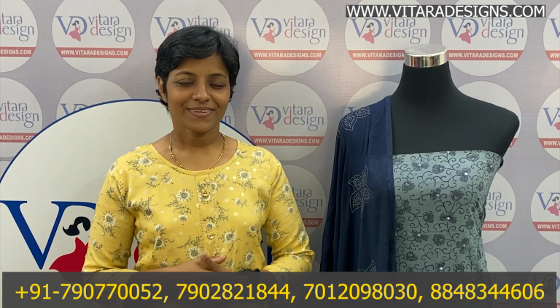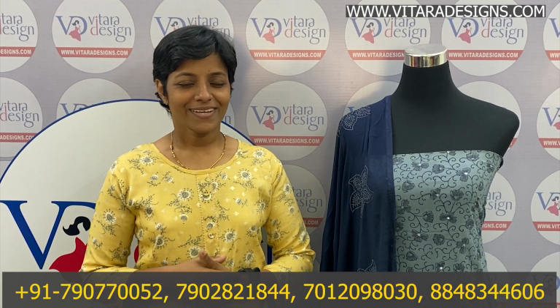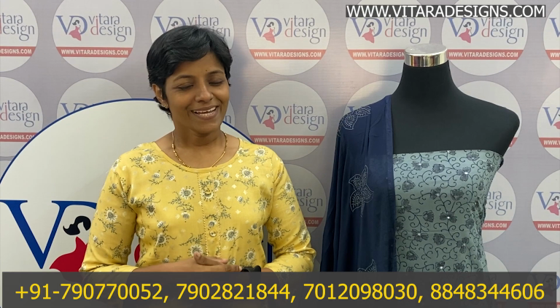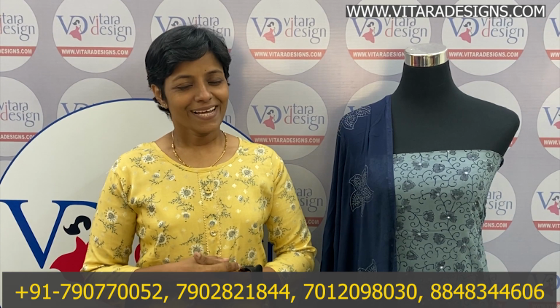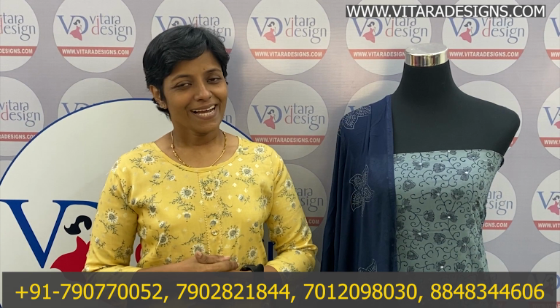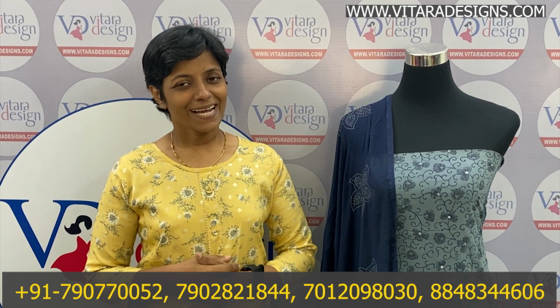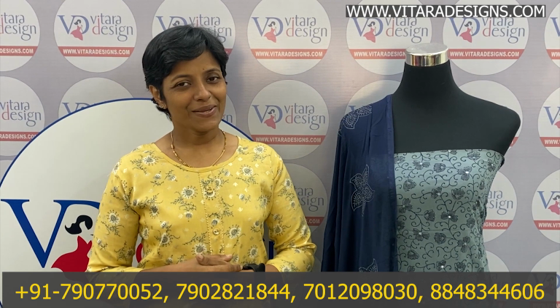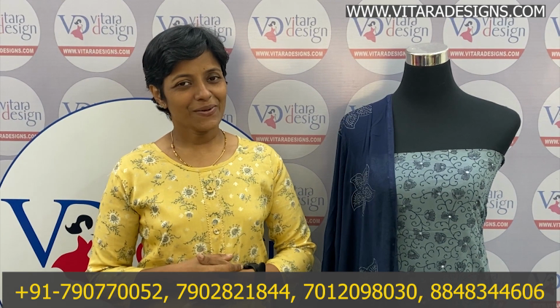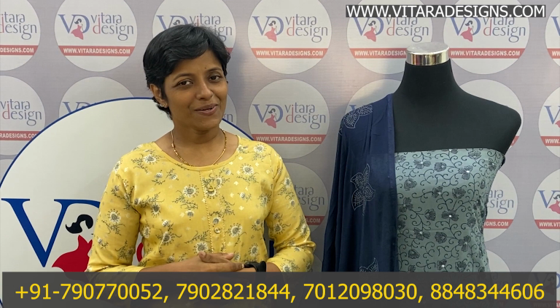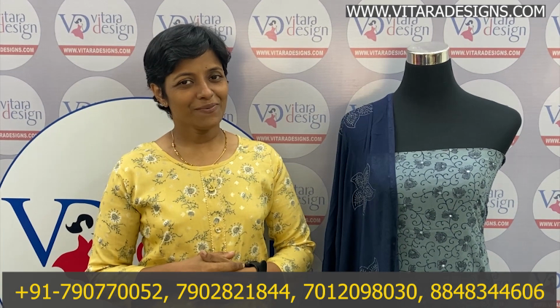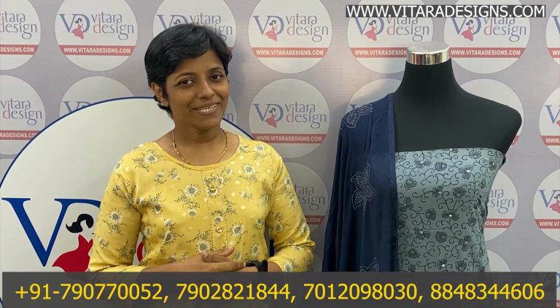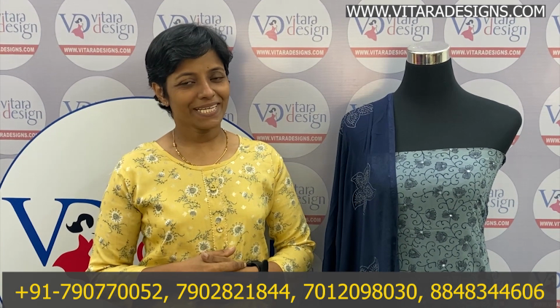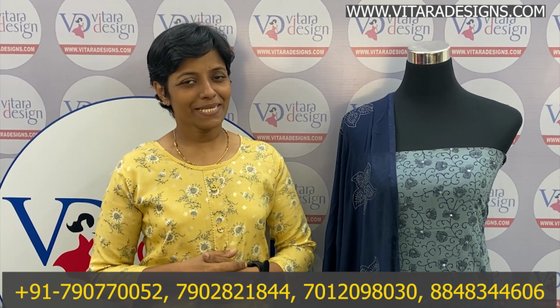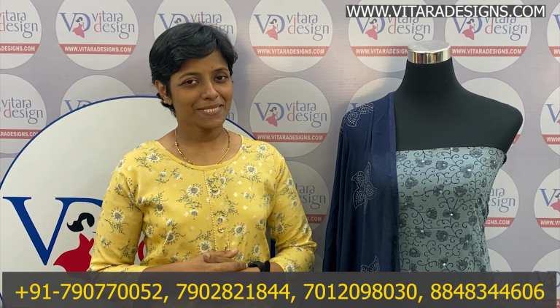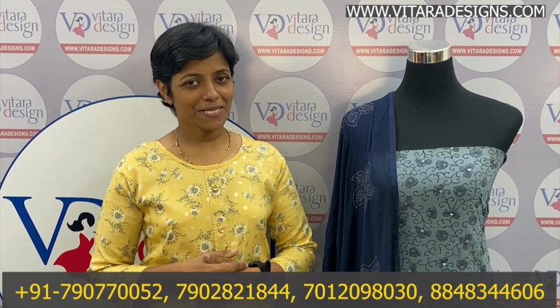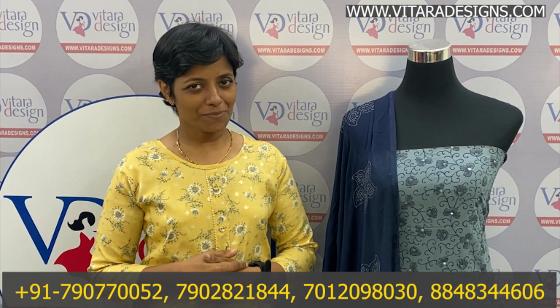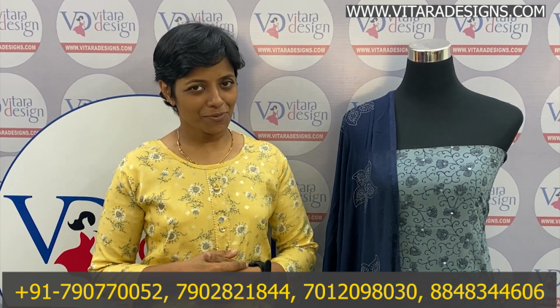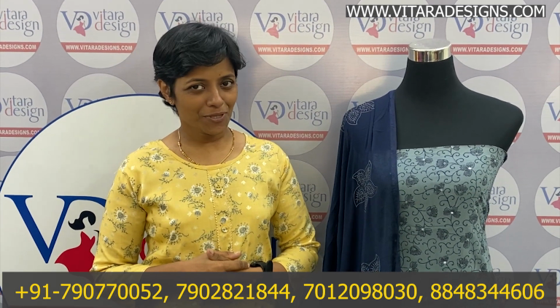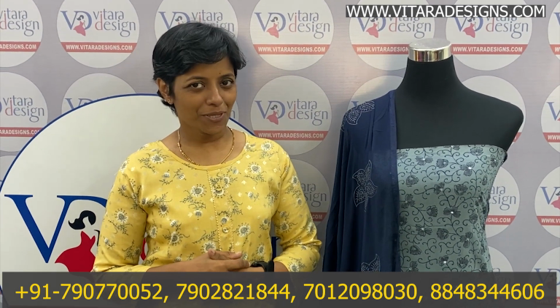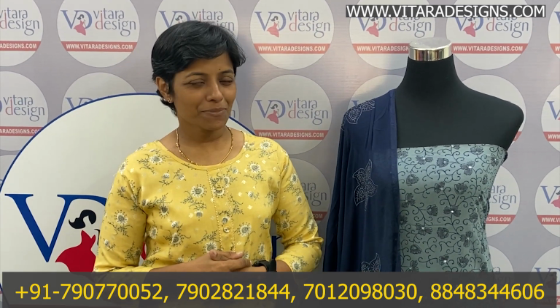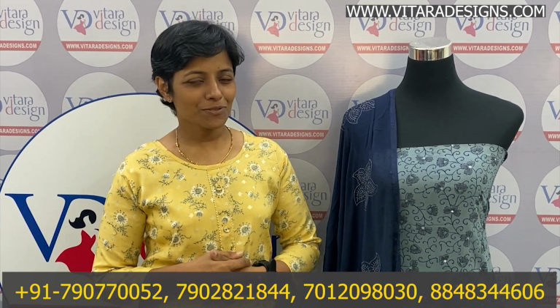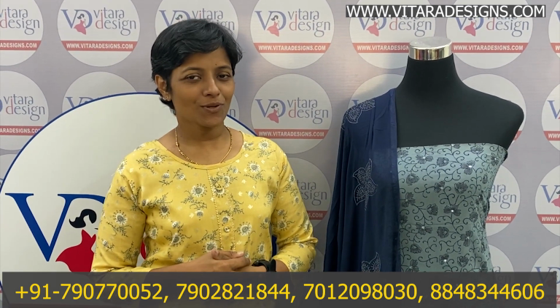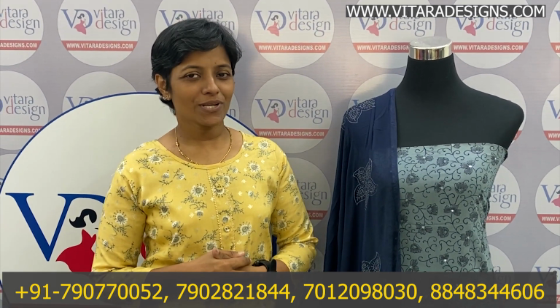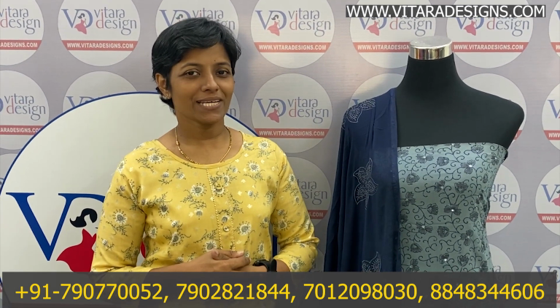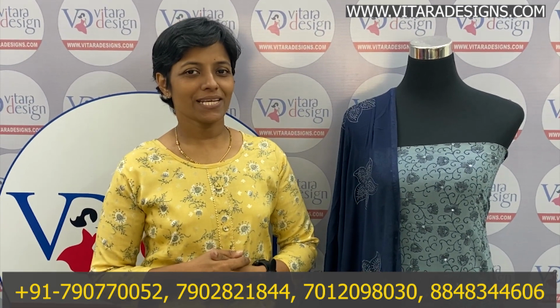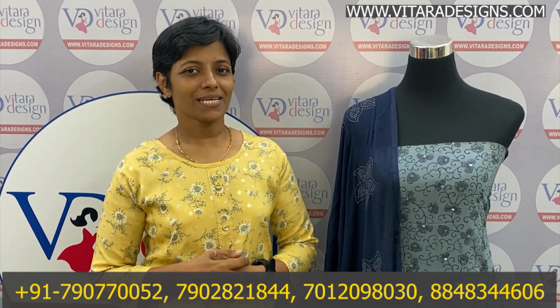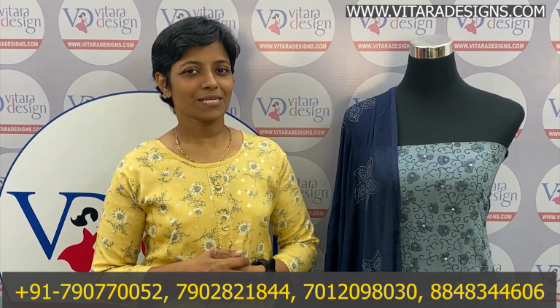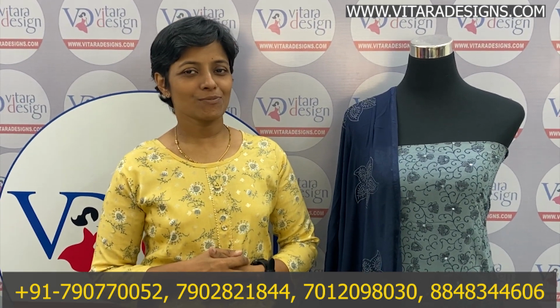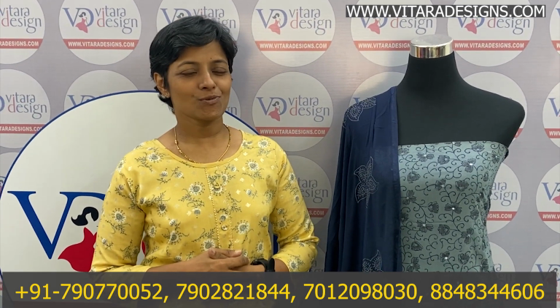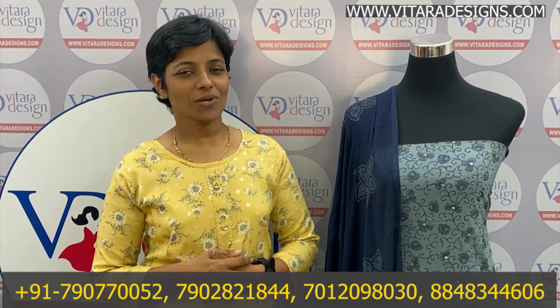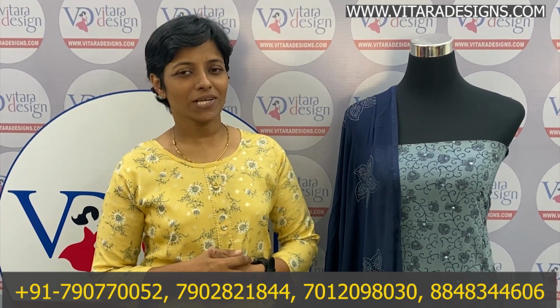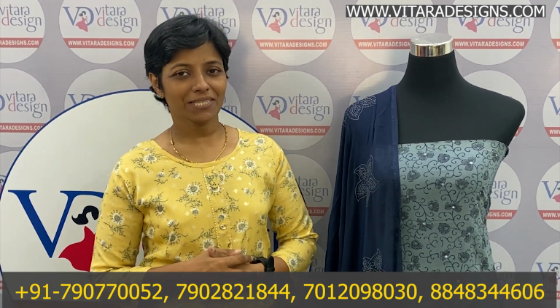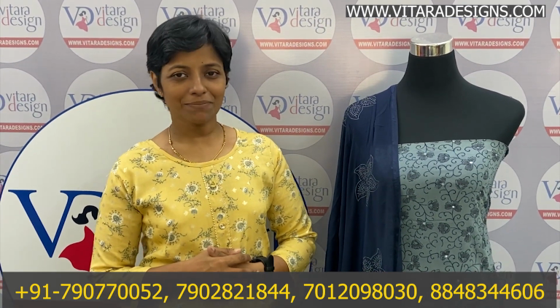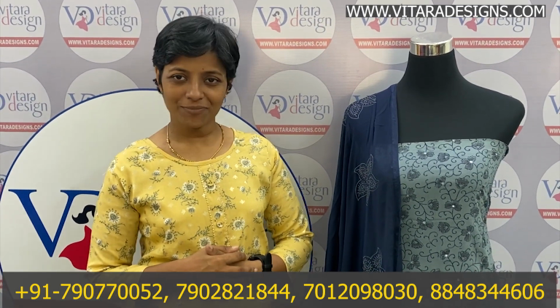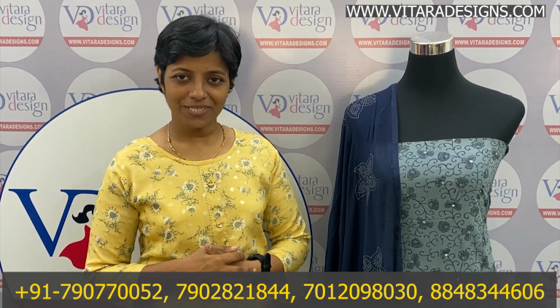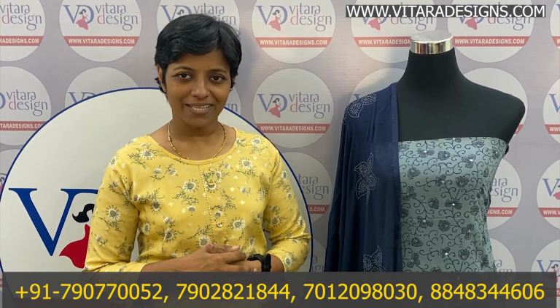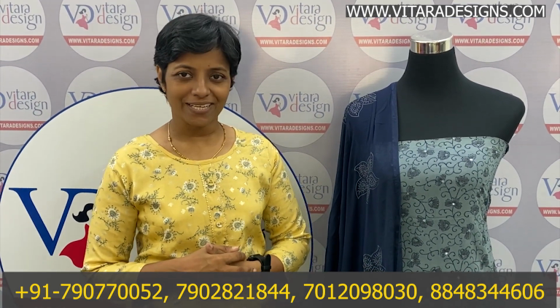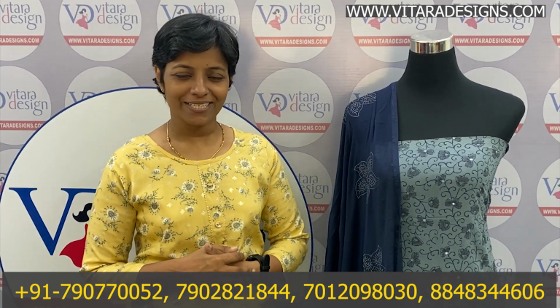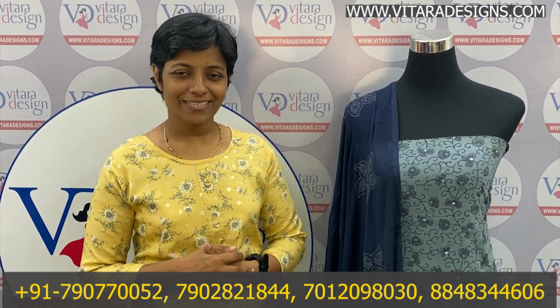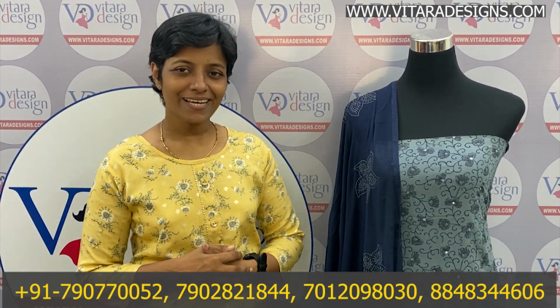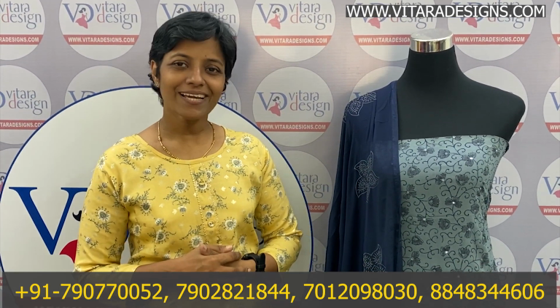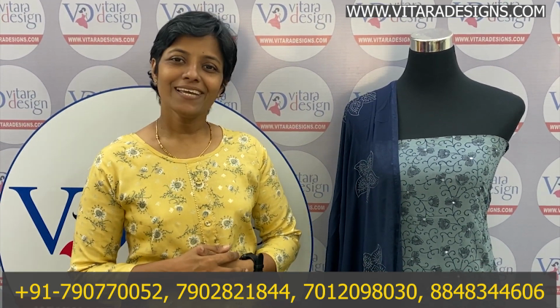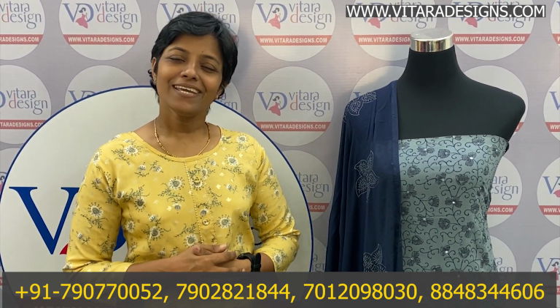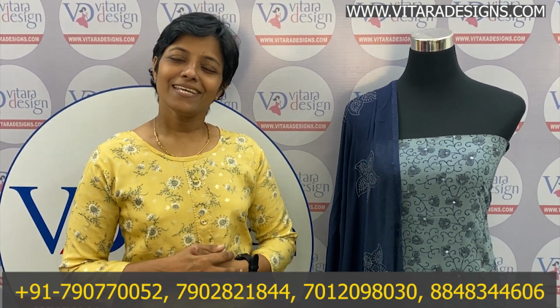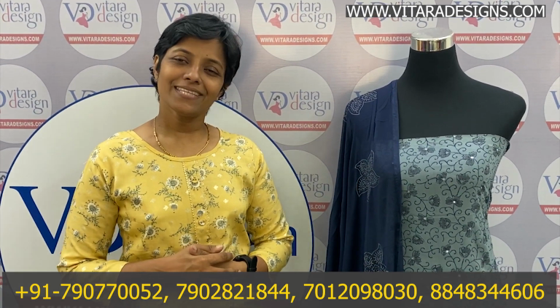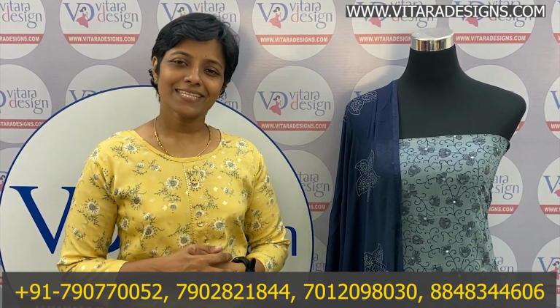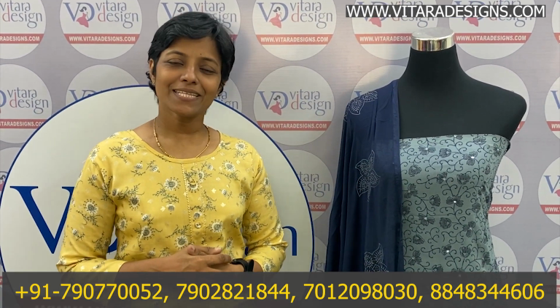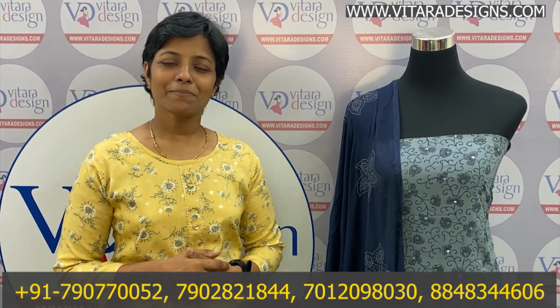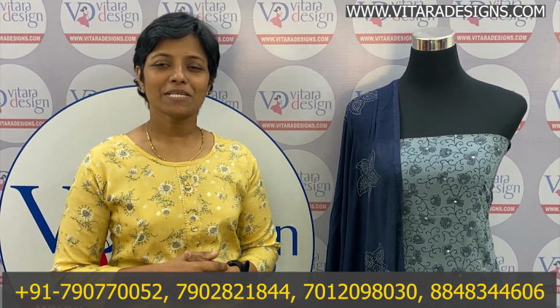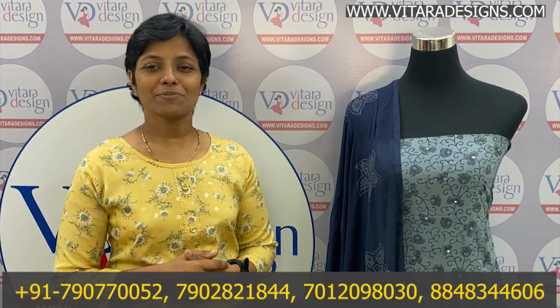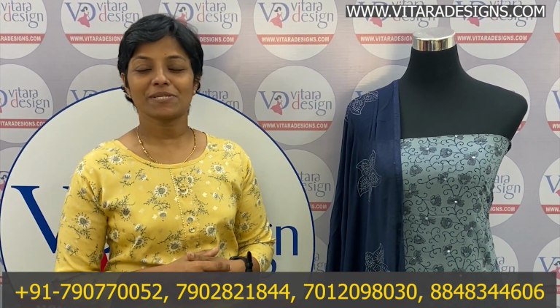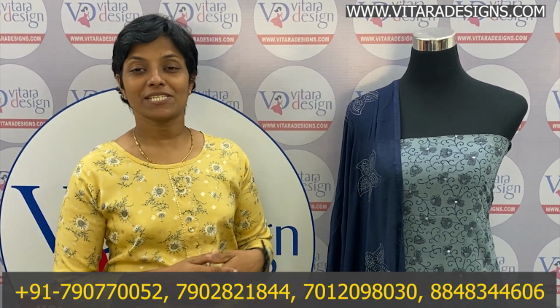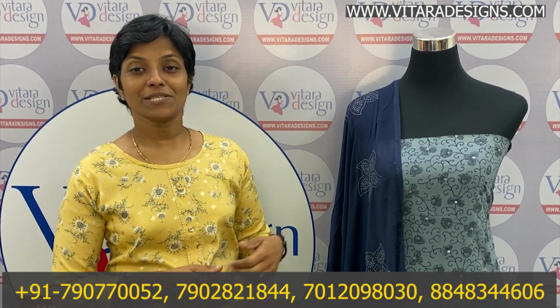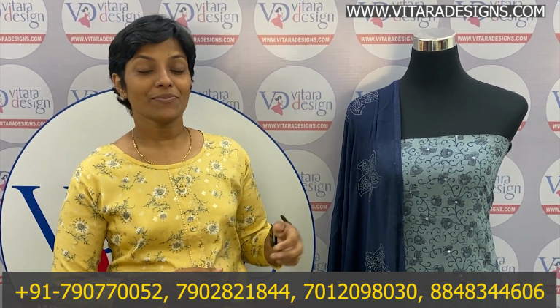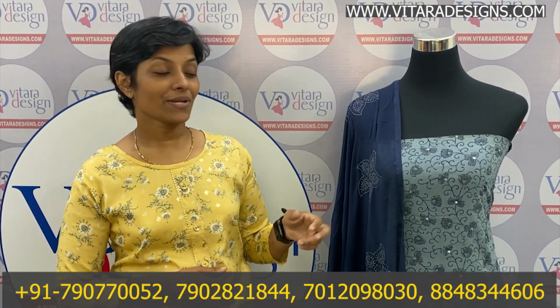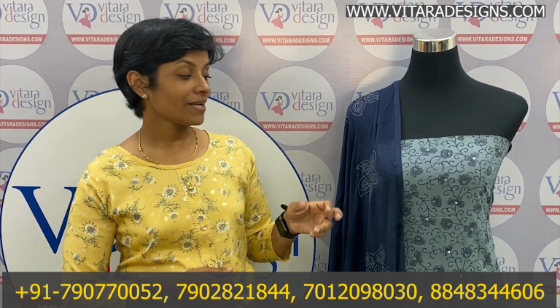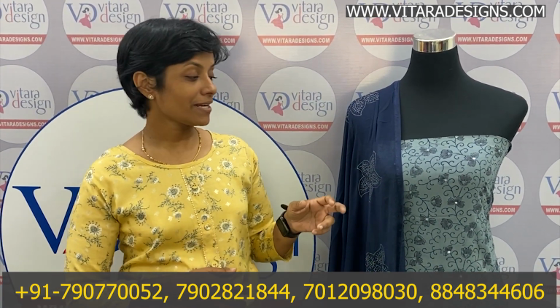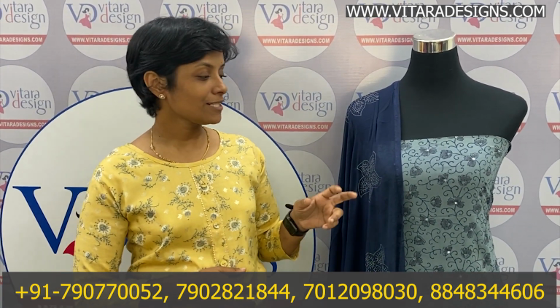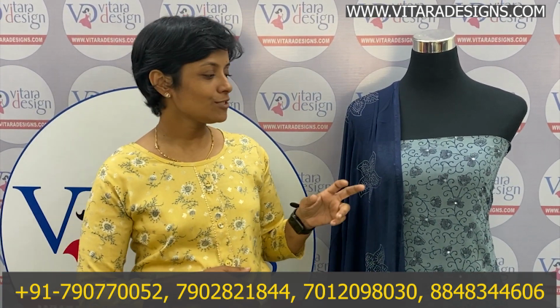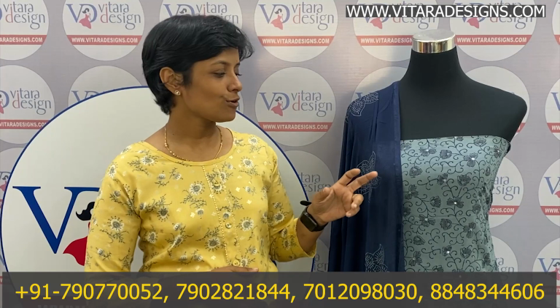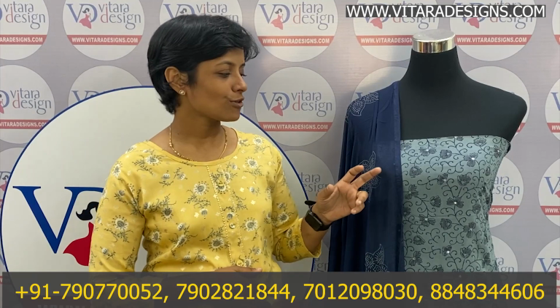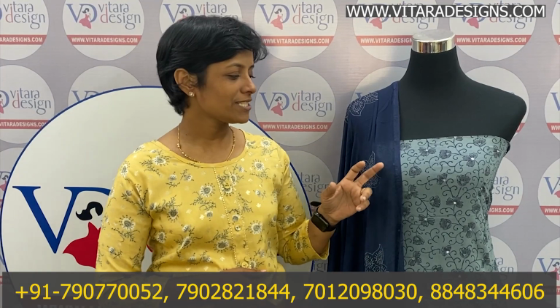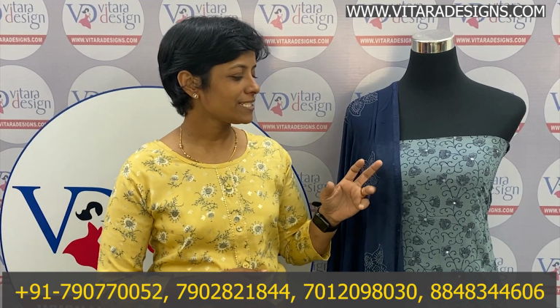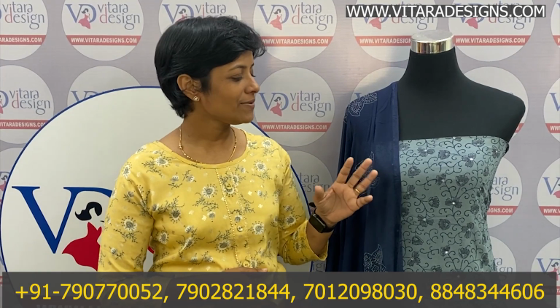Hello everyone, welcome to our new episode of VitaeDecents. I am Anita. Today I am going to talk about the collection of the Georget.